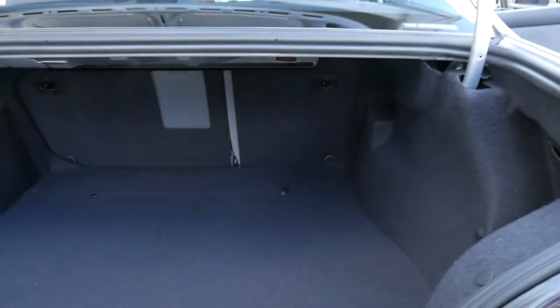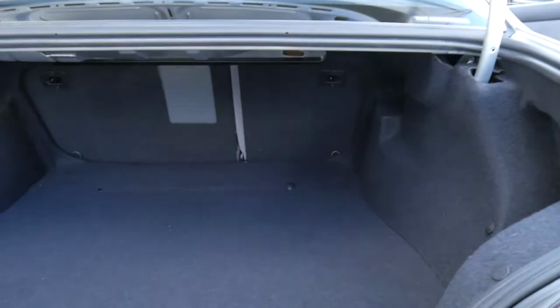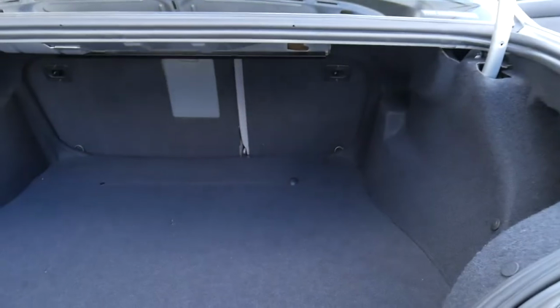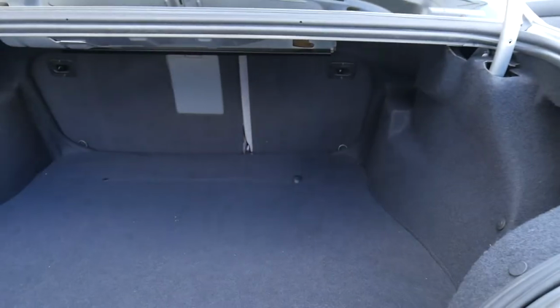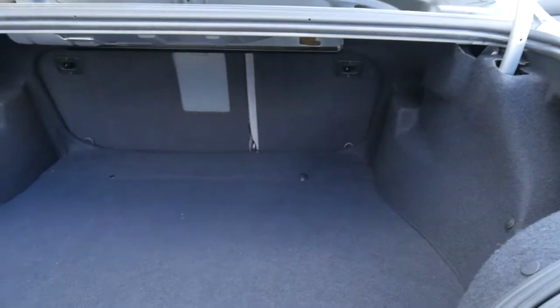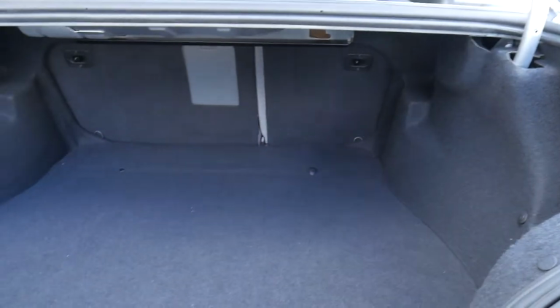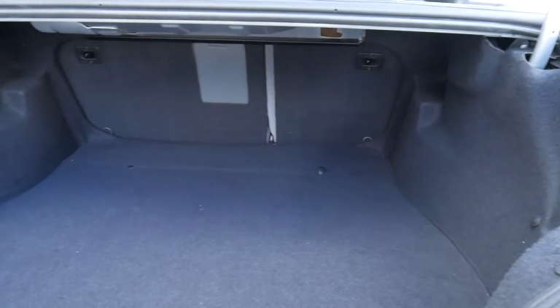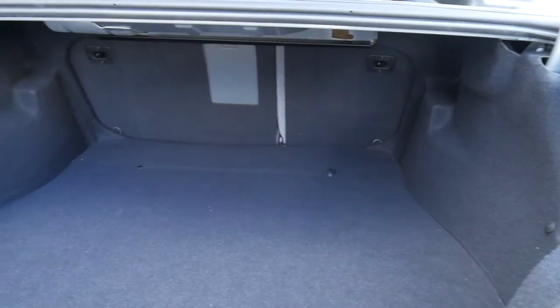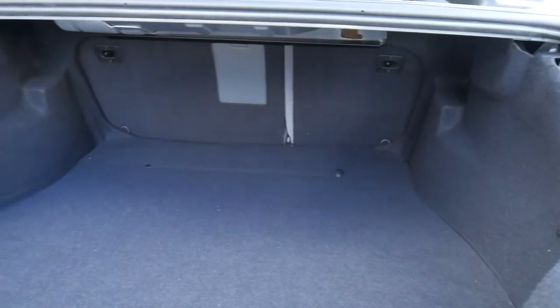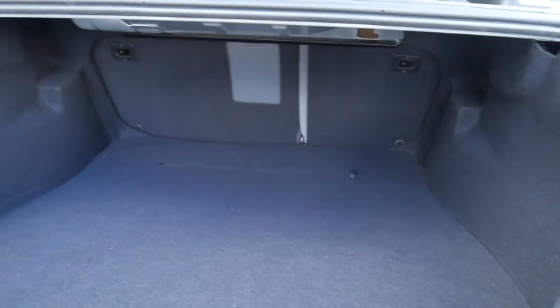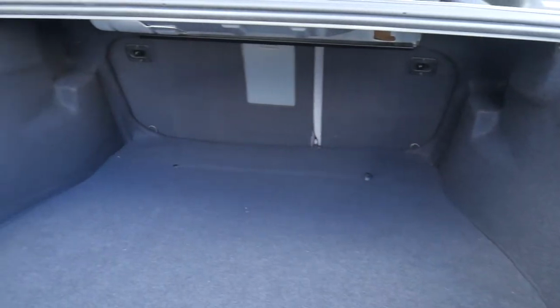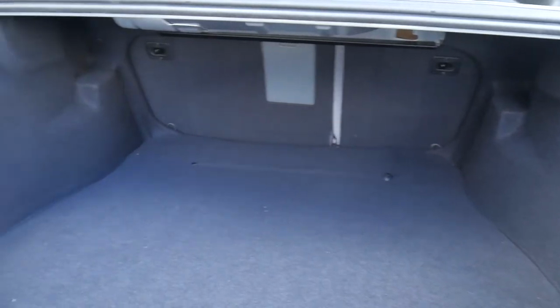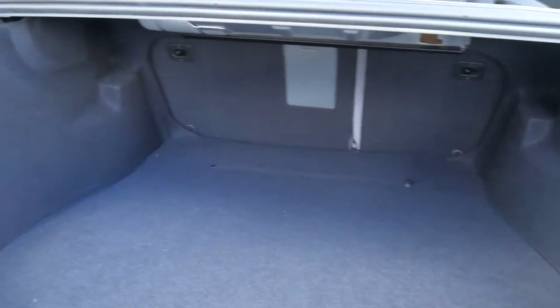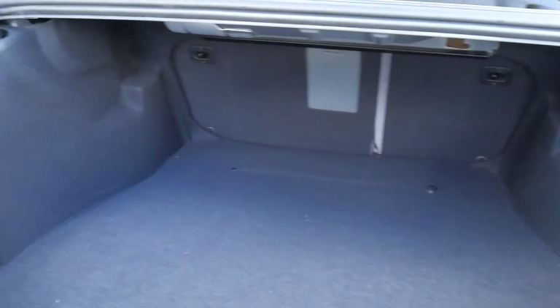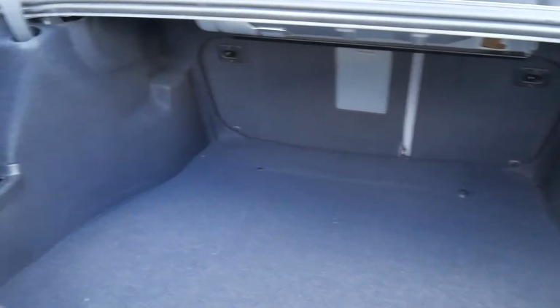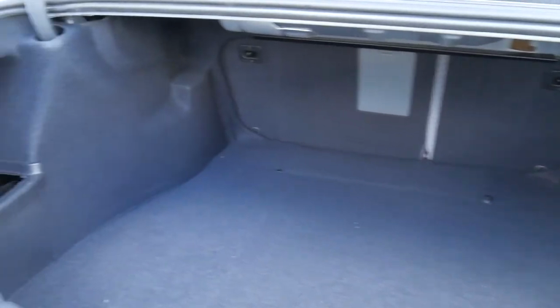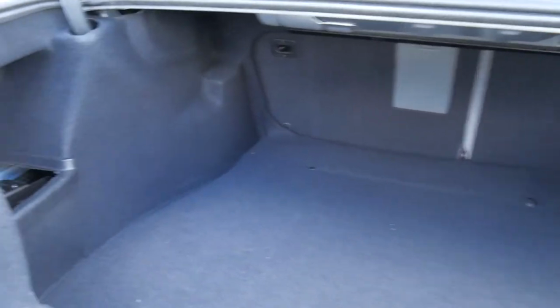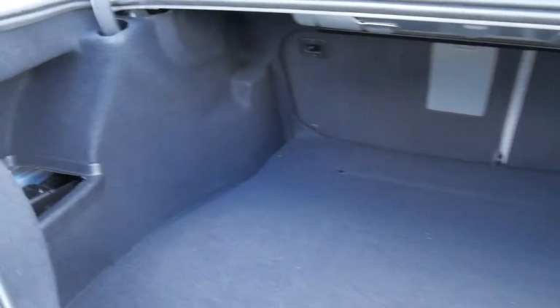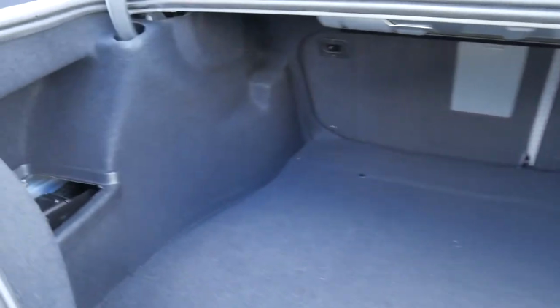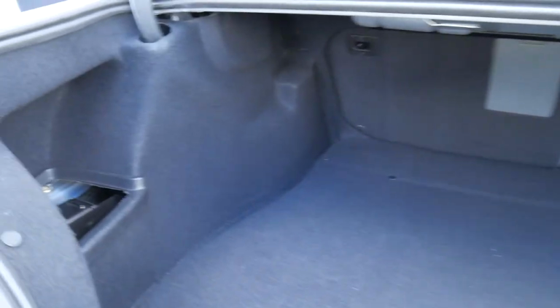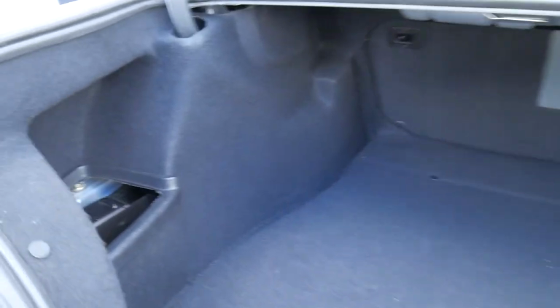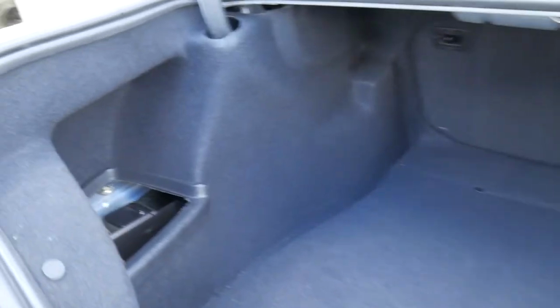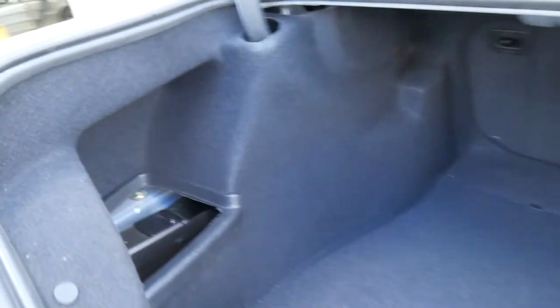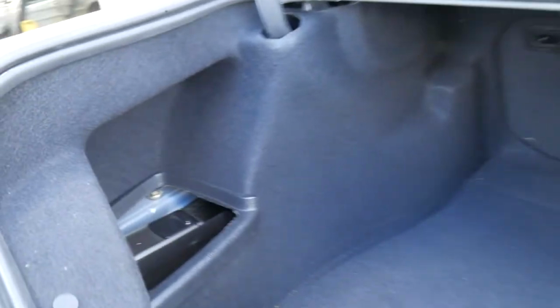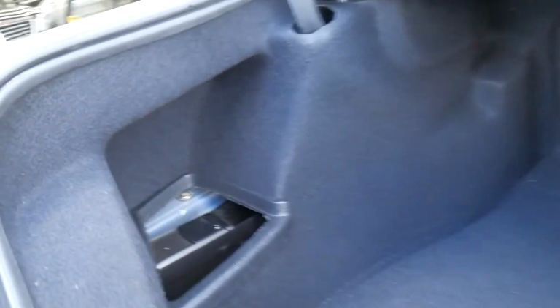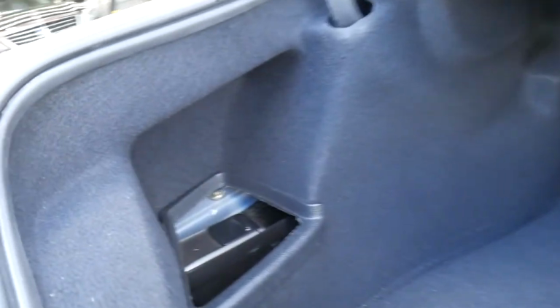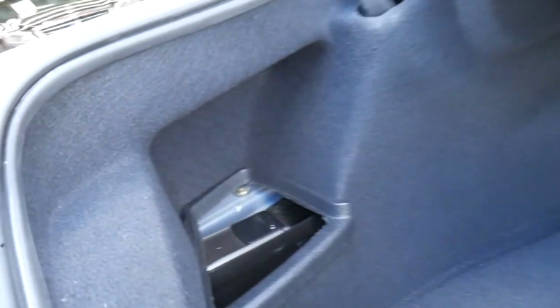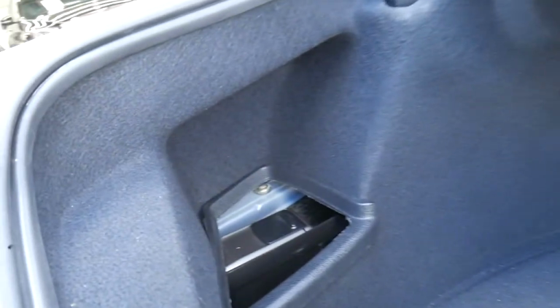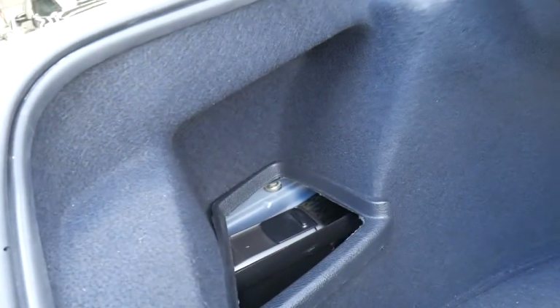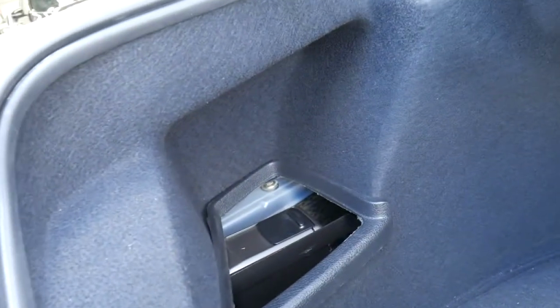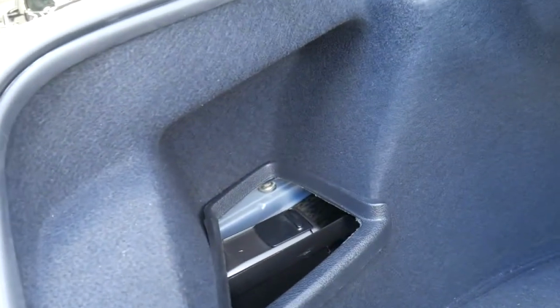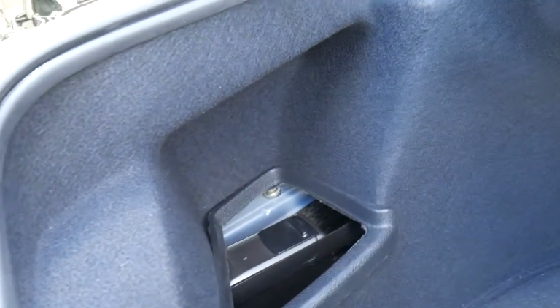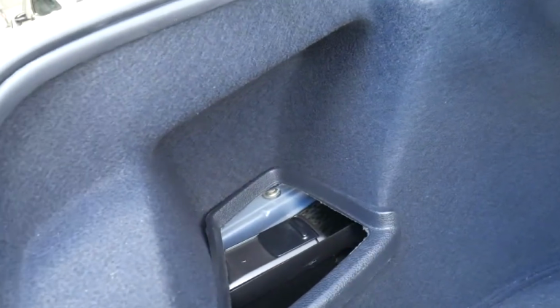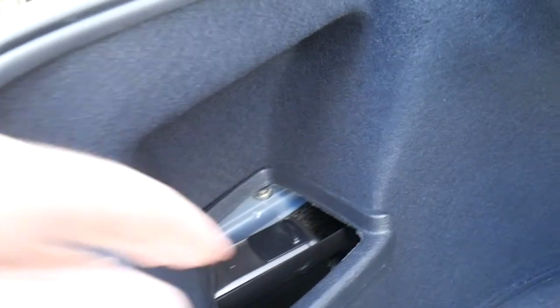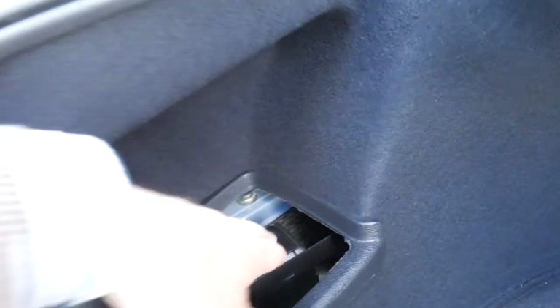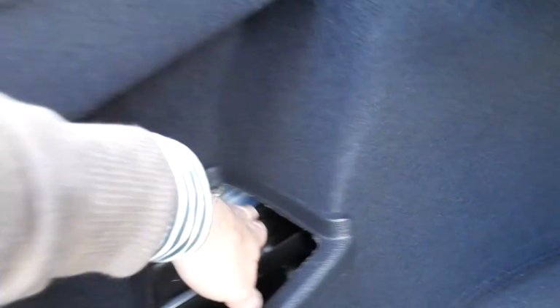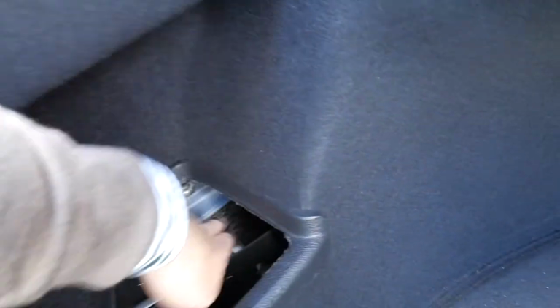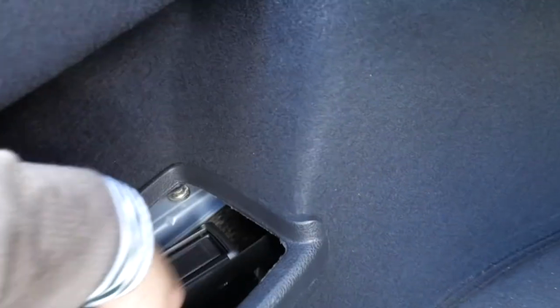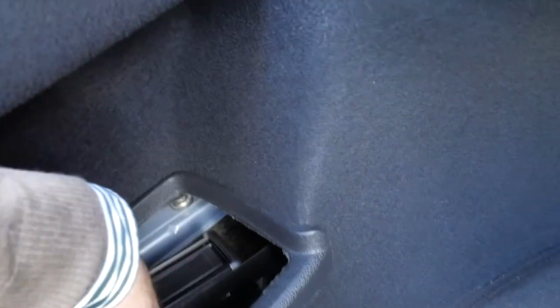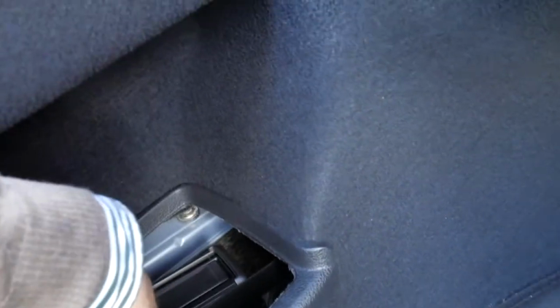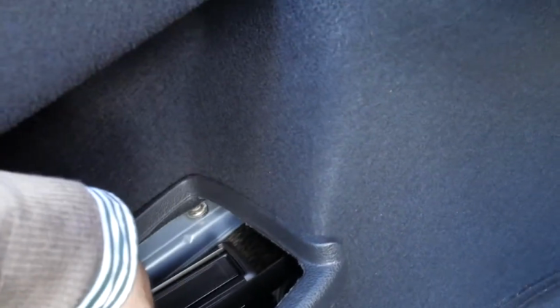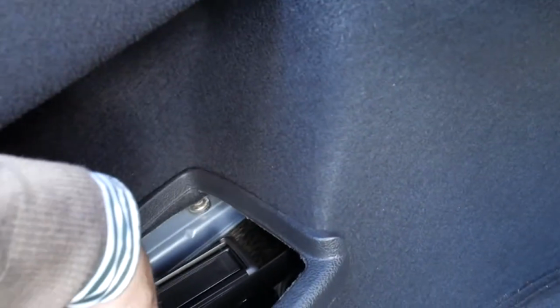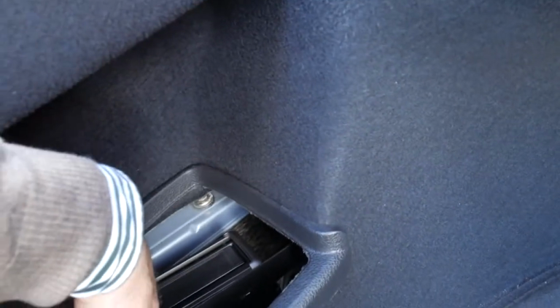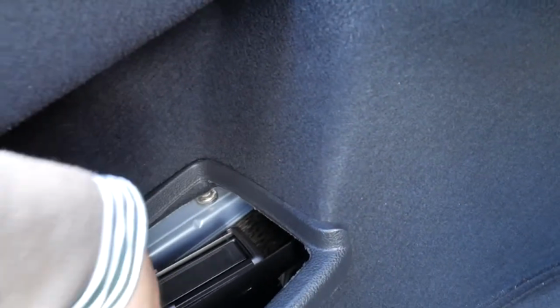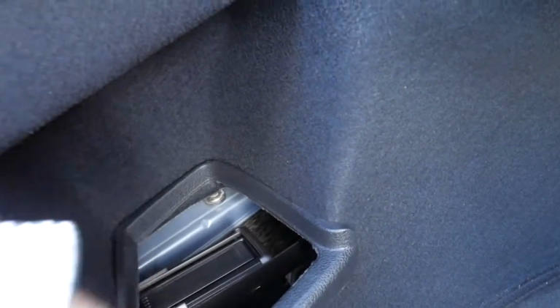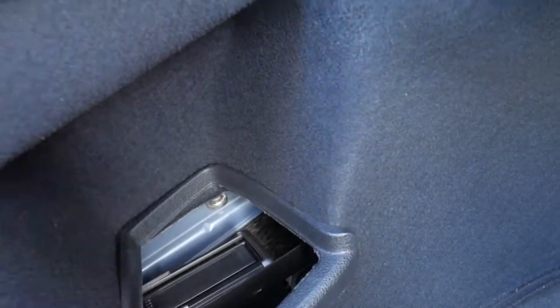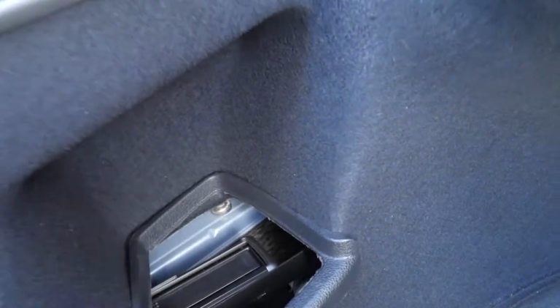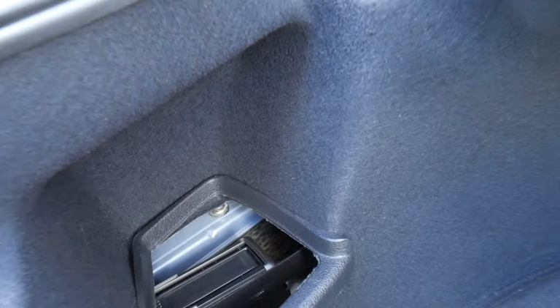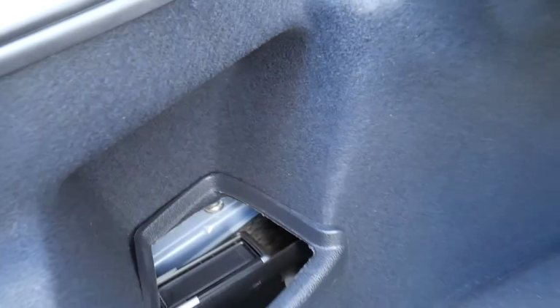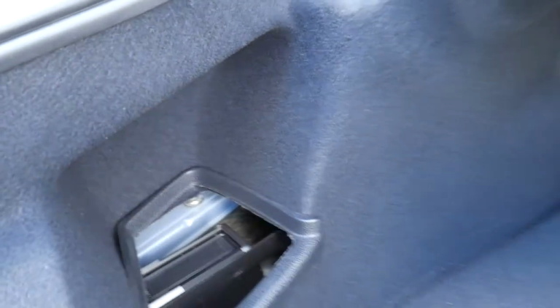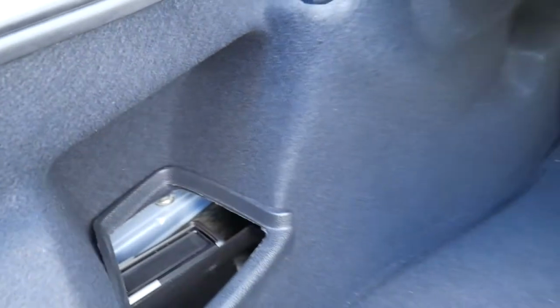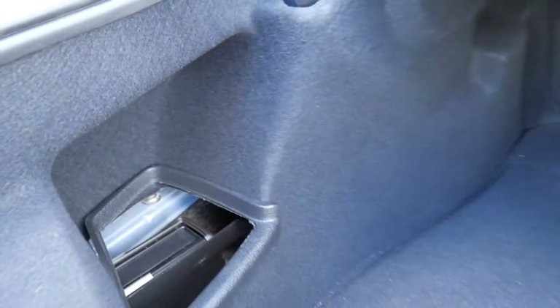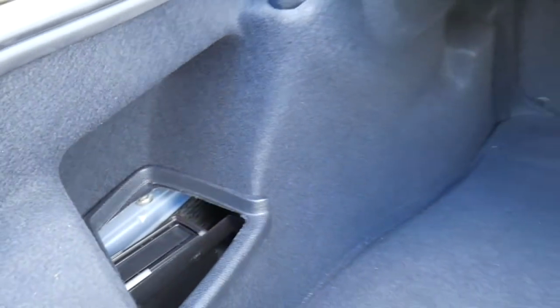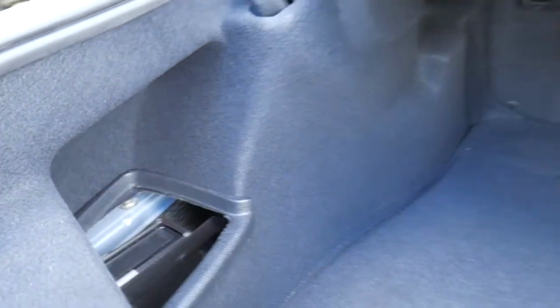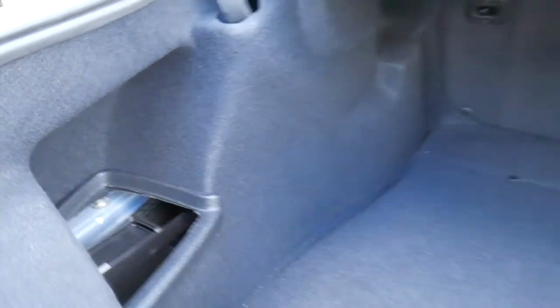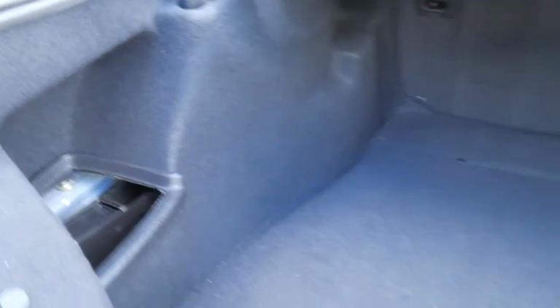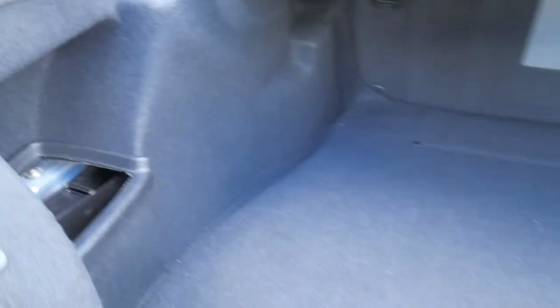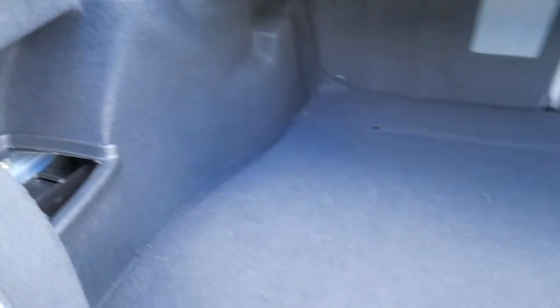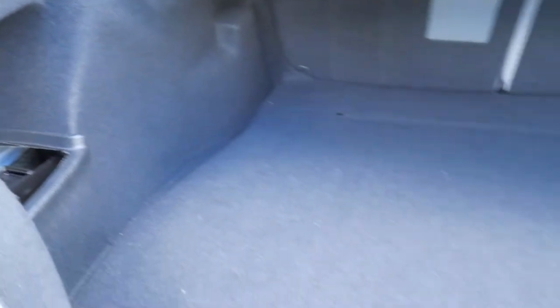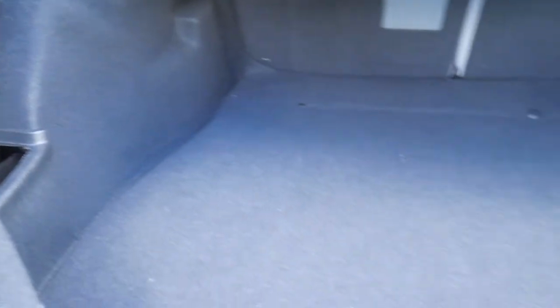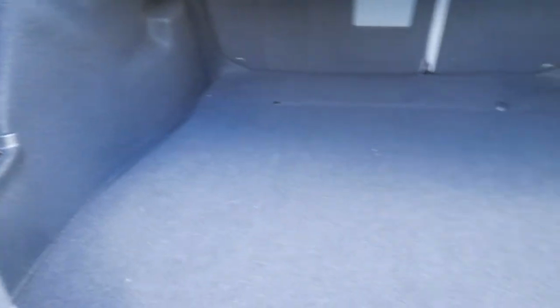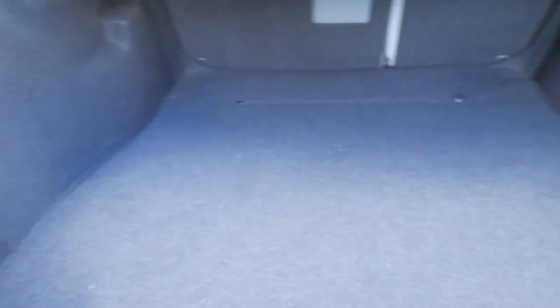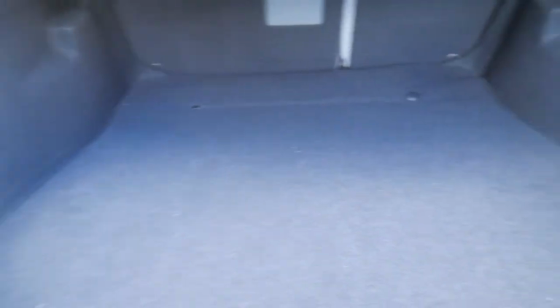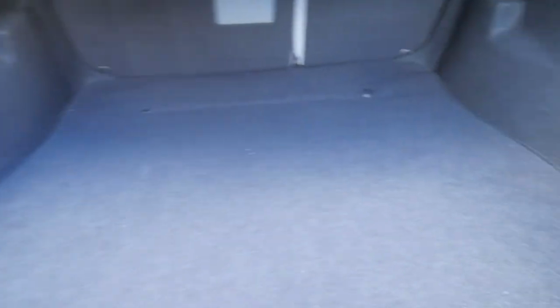It's got a rear blind, fold-down back seats, and a CD cartridge conveniently located right there.